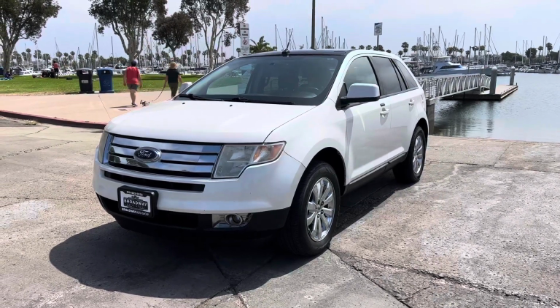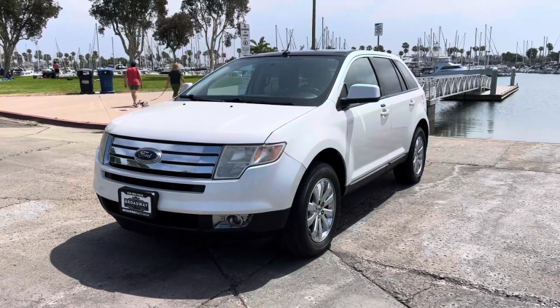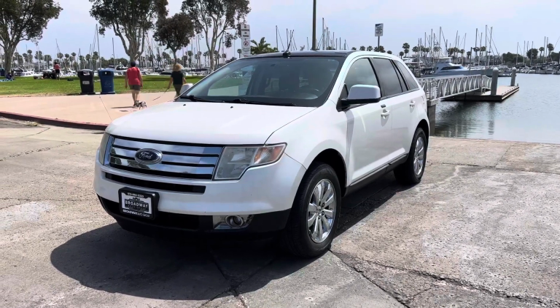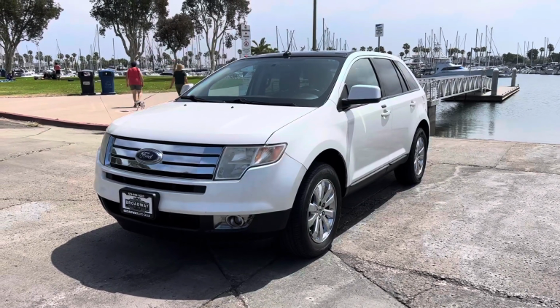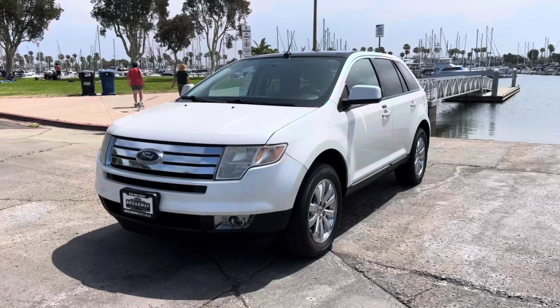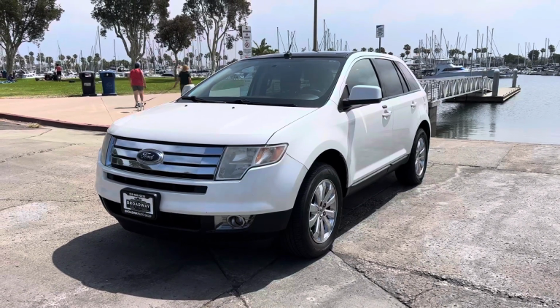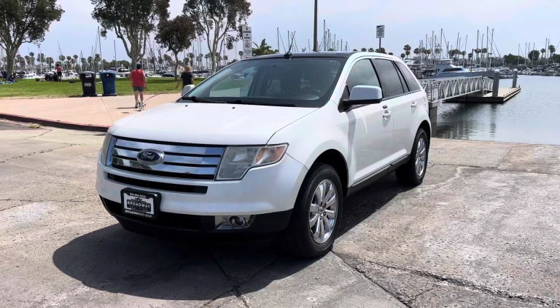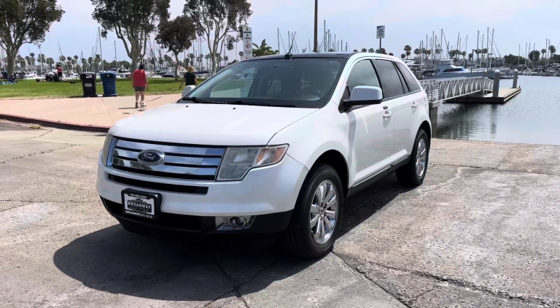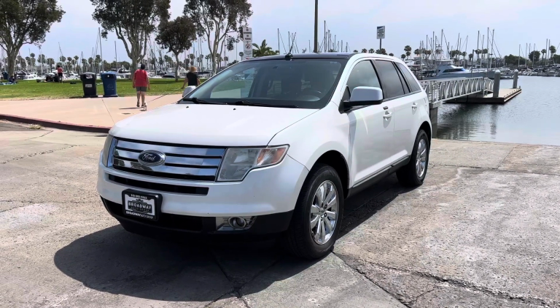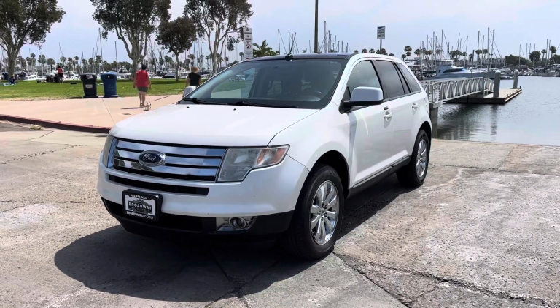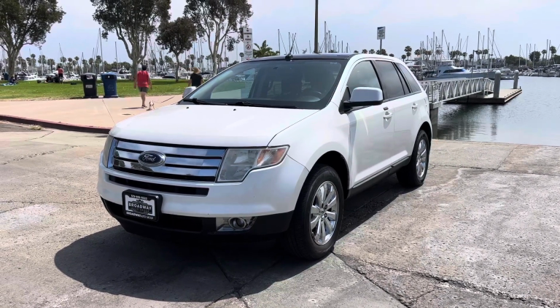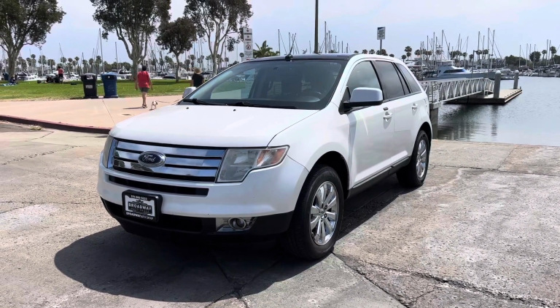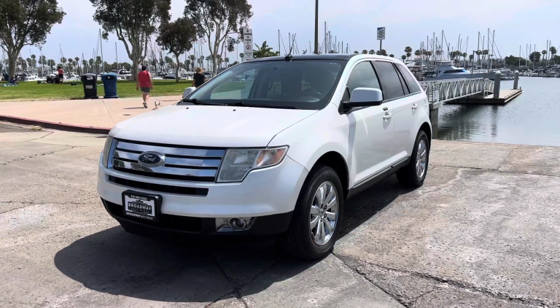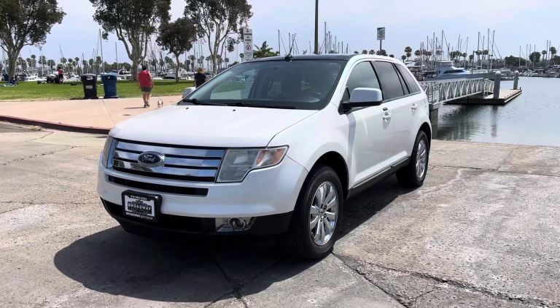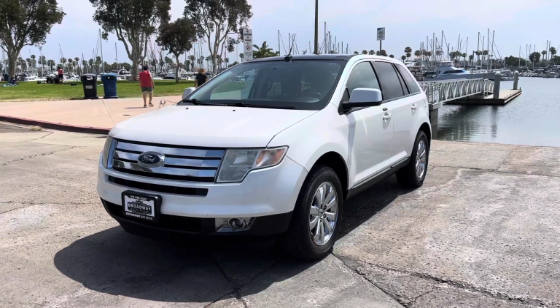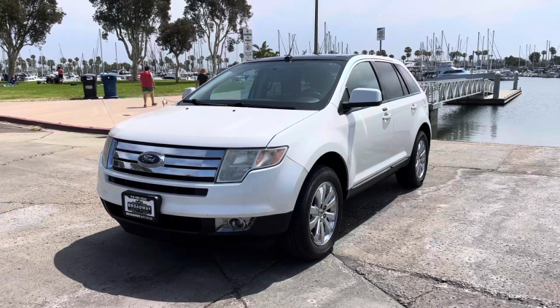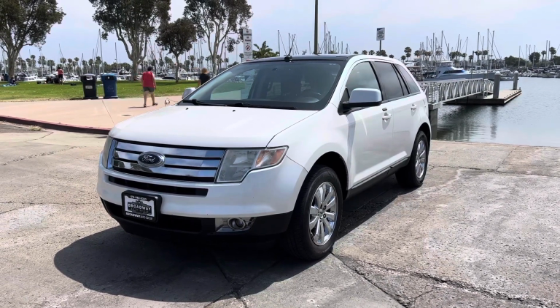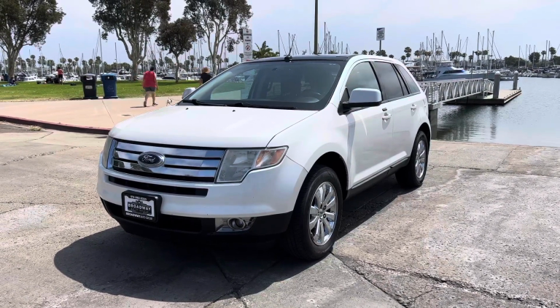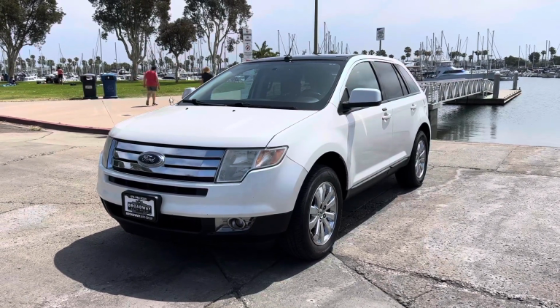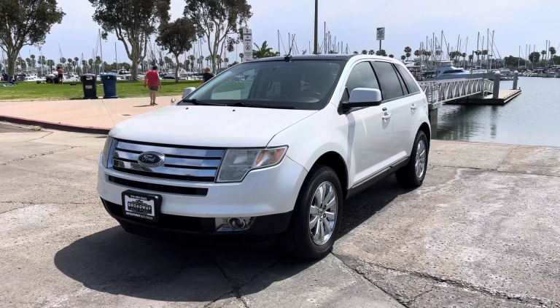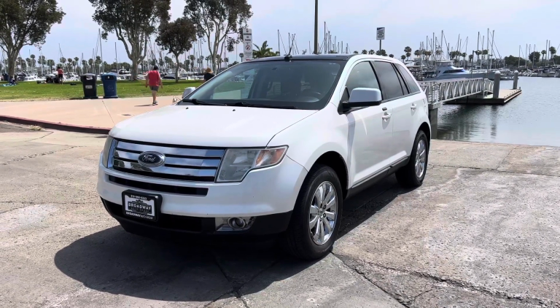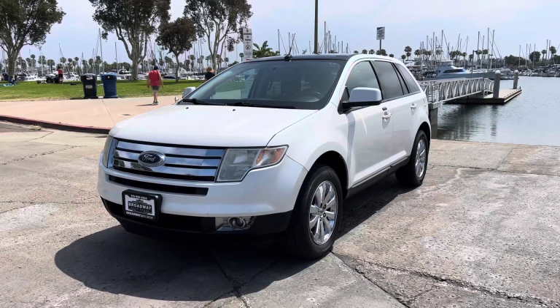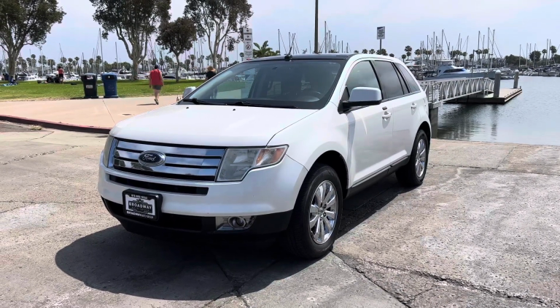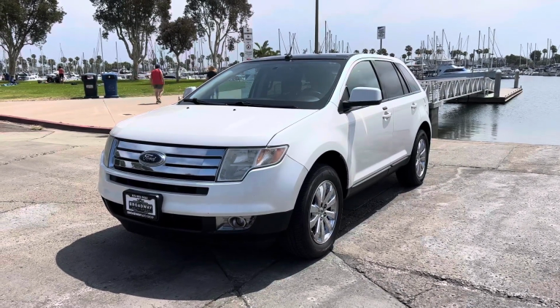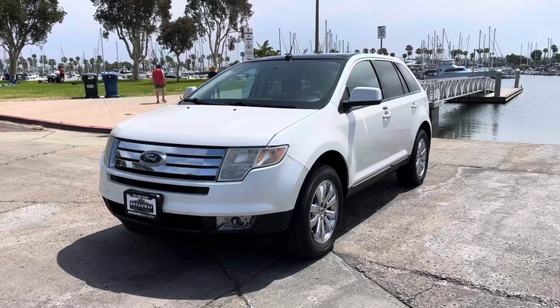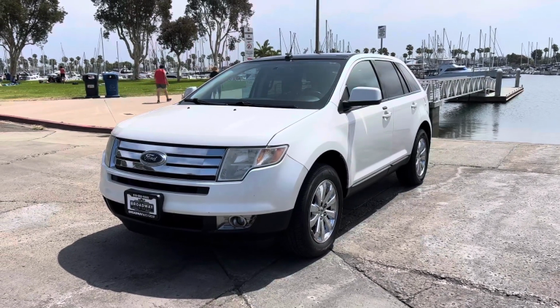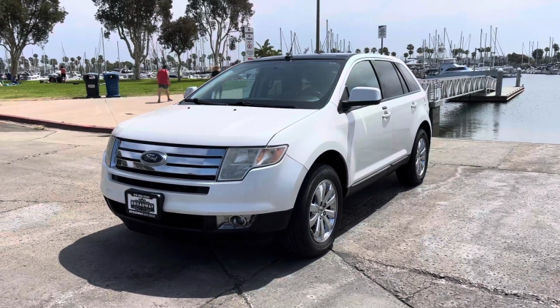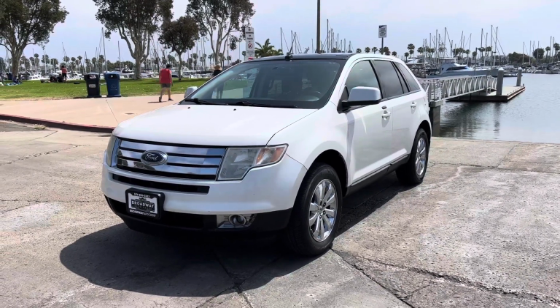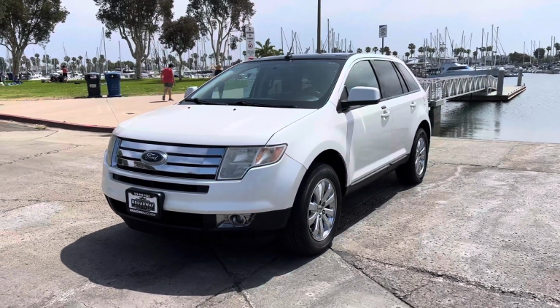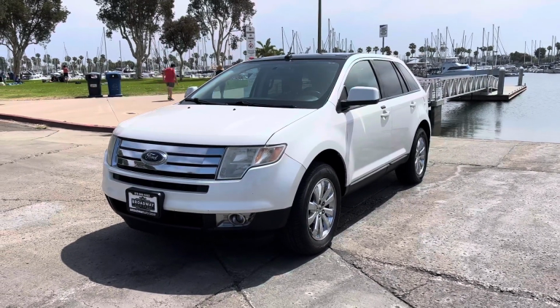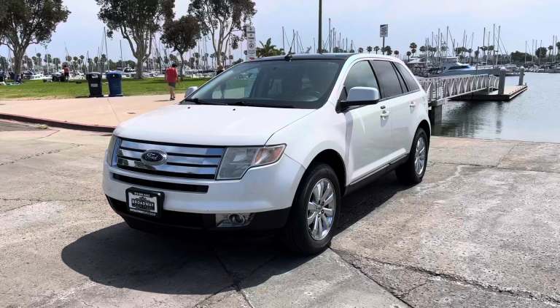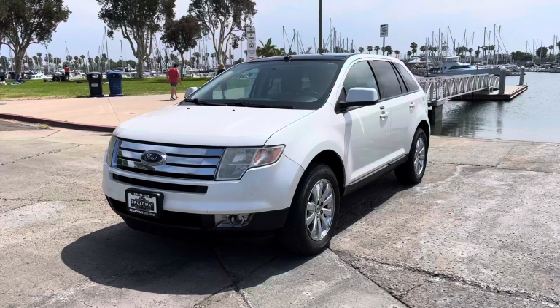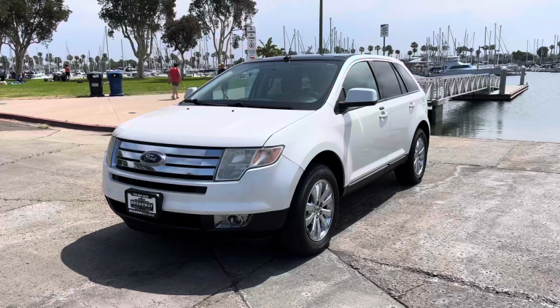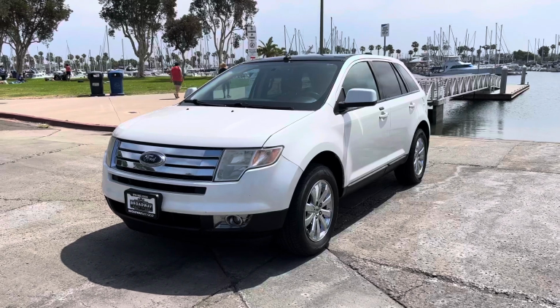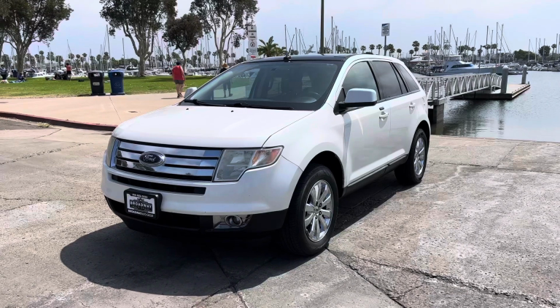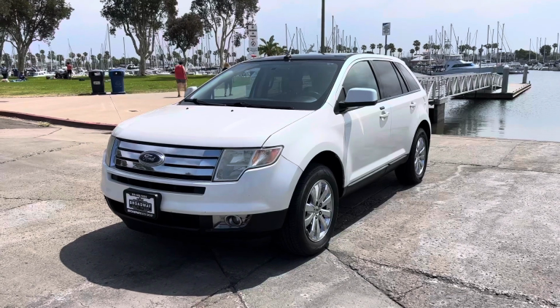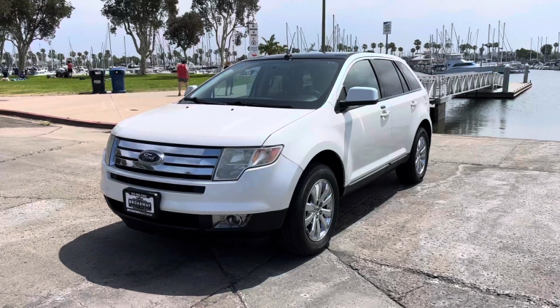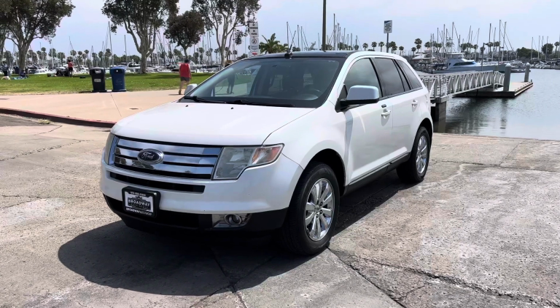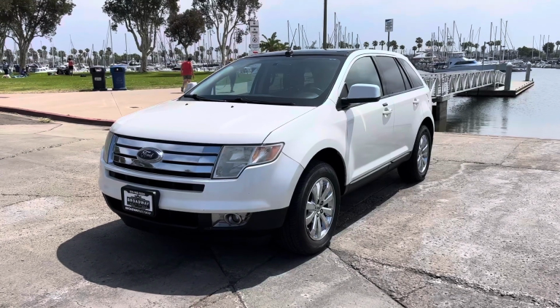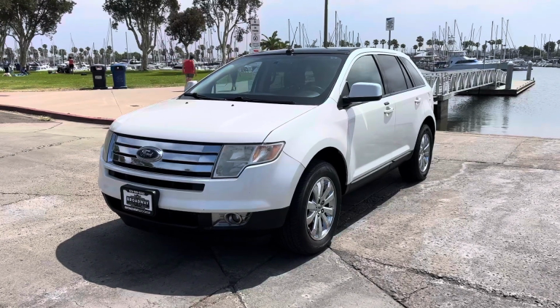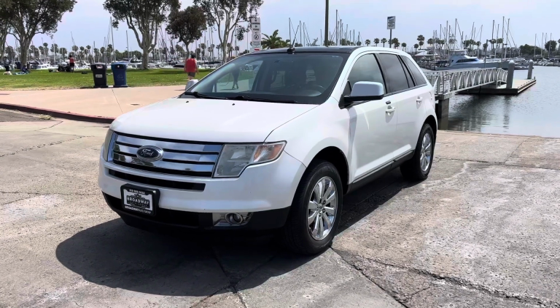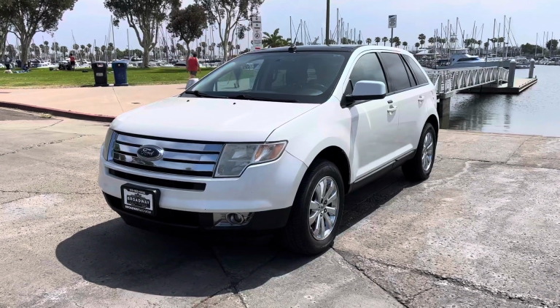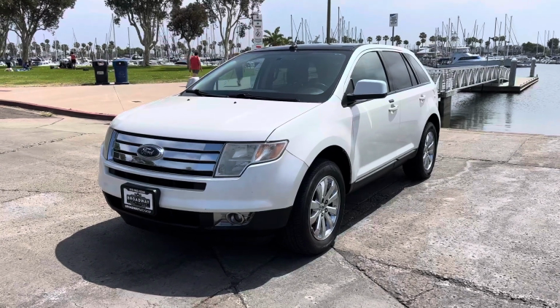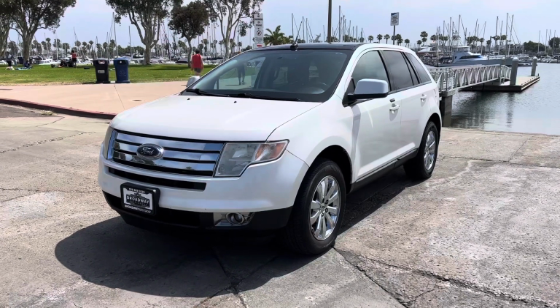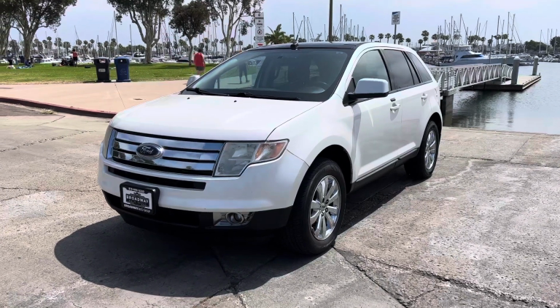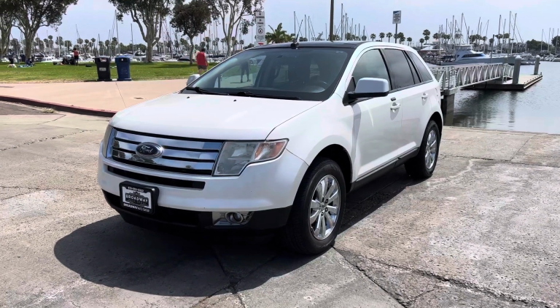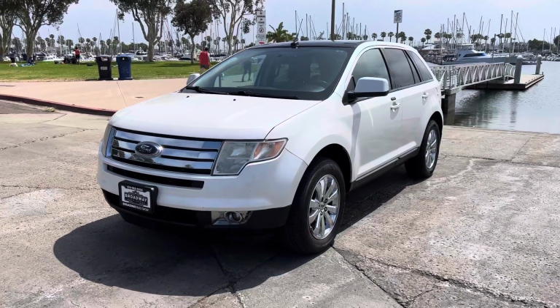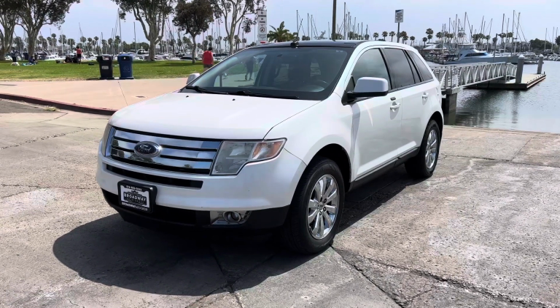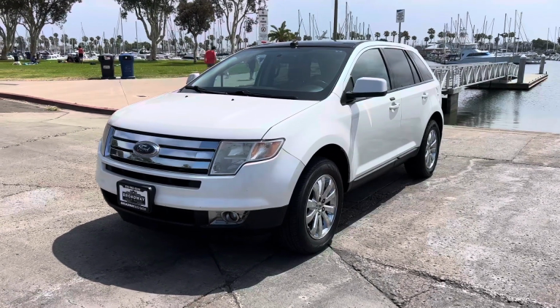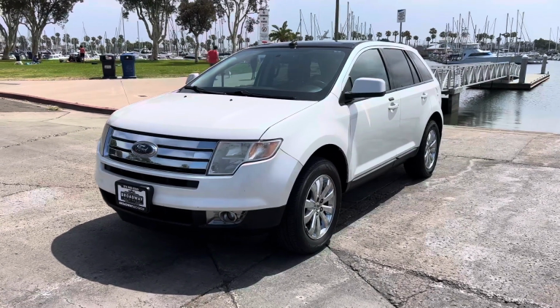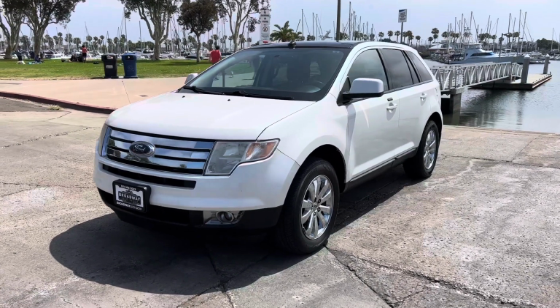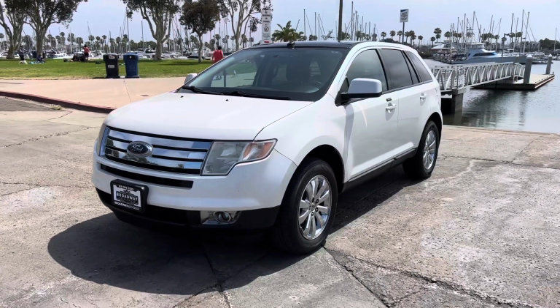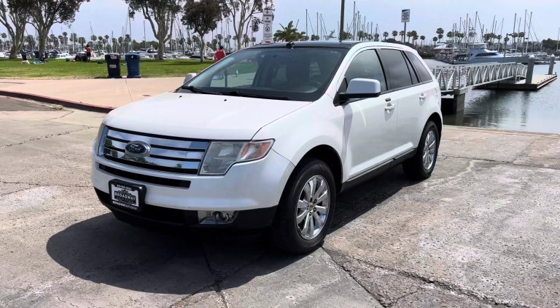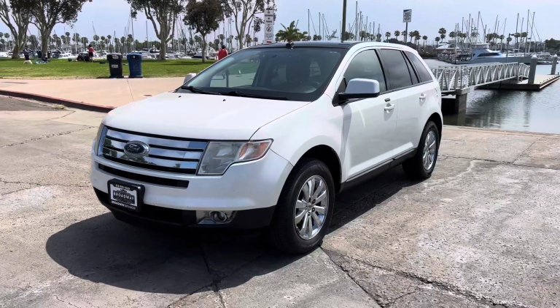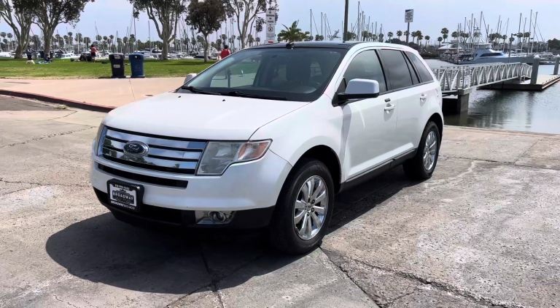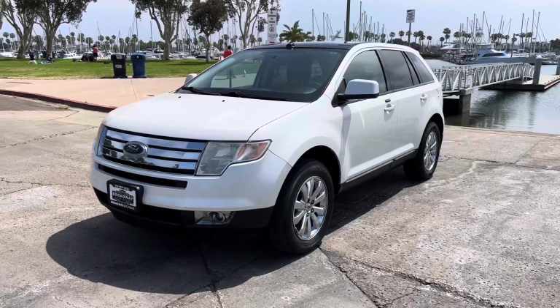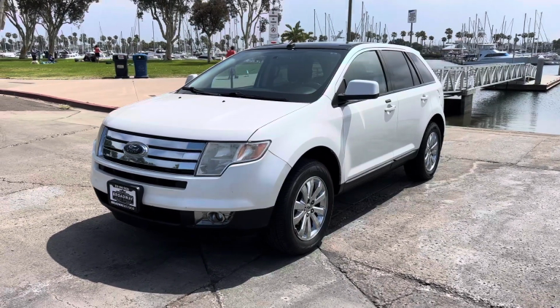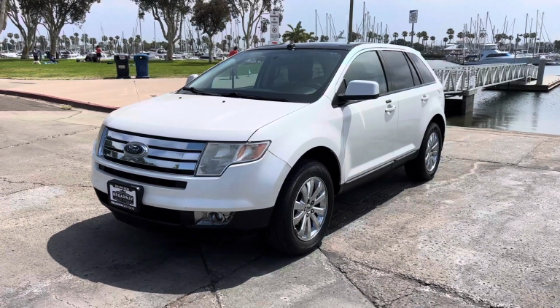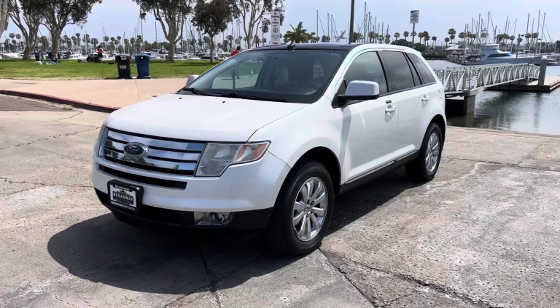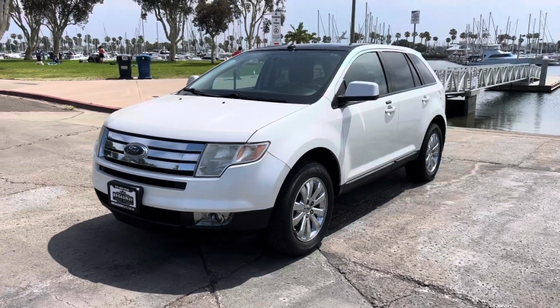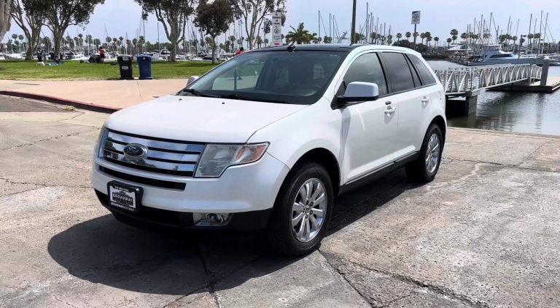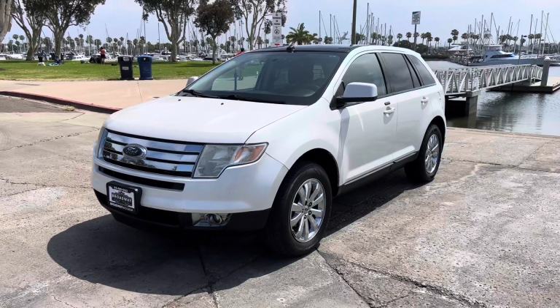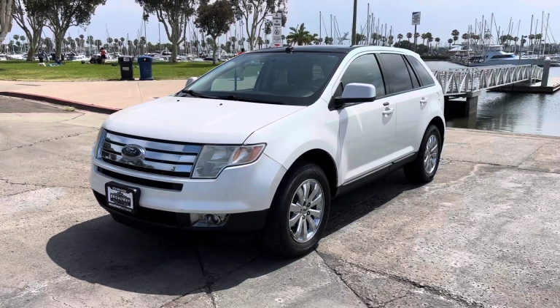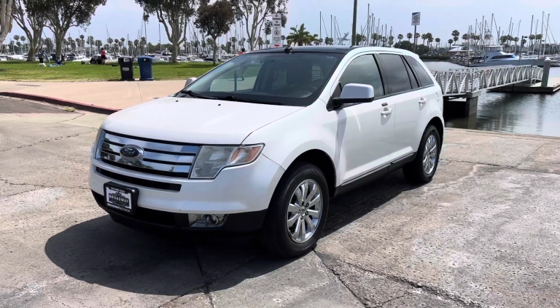Good morning, YouTube. Chris here, Broadway Auto Group, coming at you with another vehicle for sale. We got a real nice one here, guys.